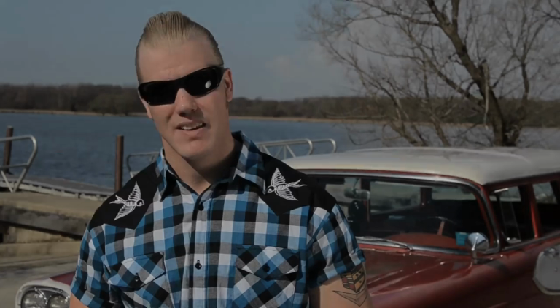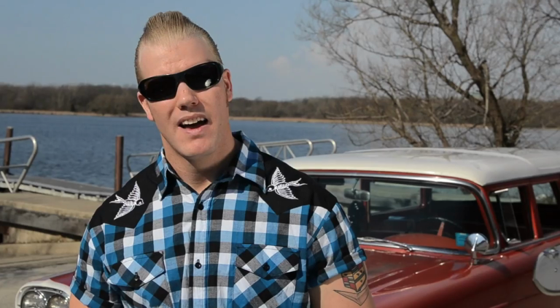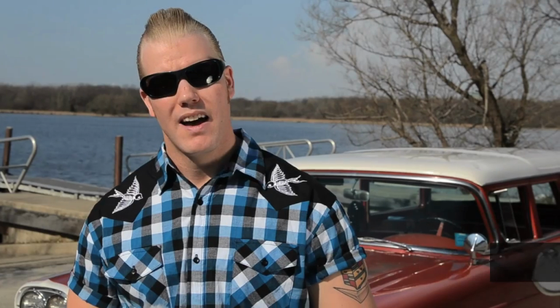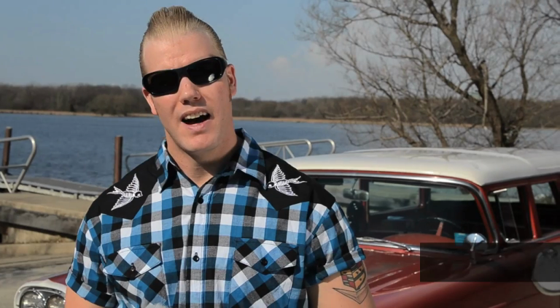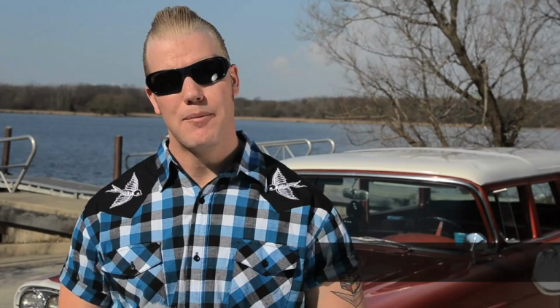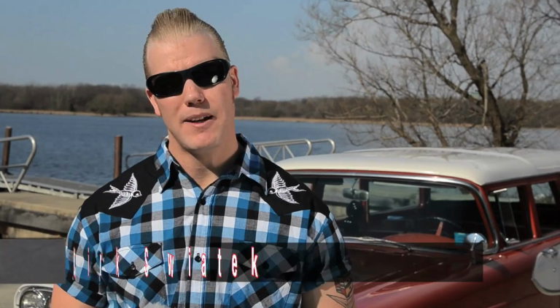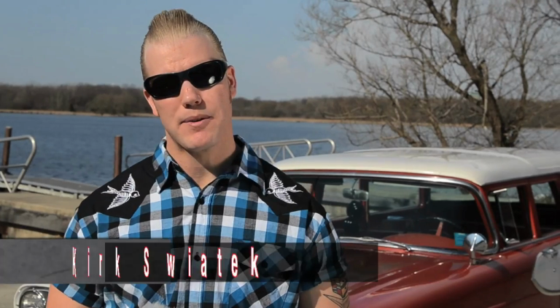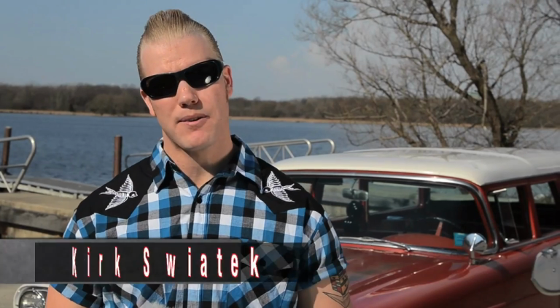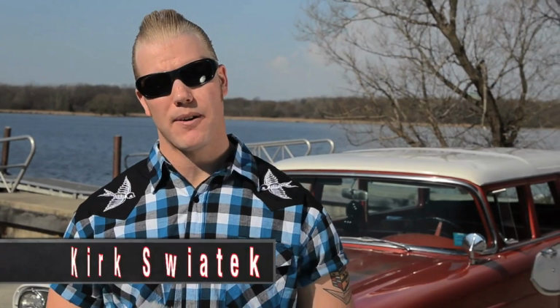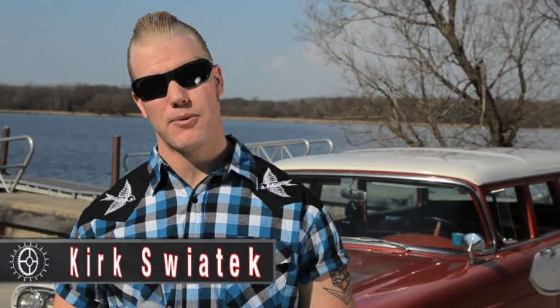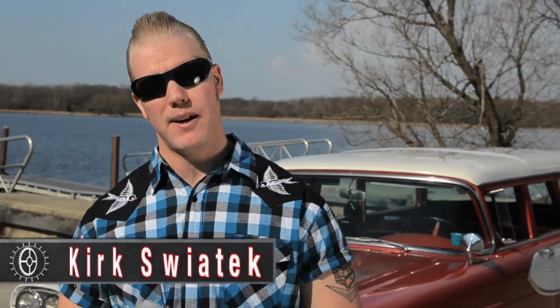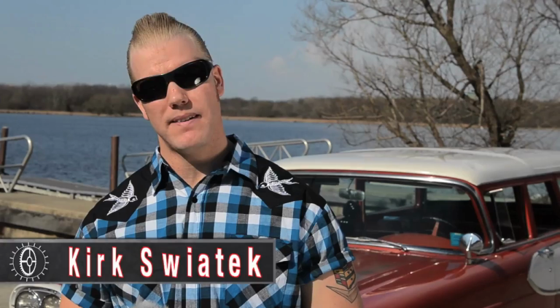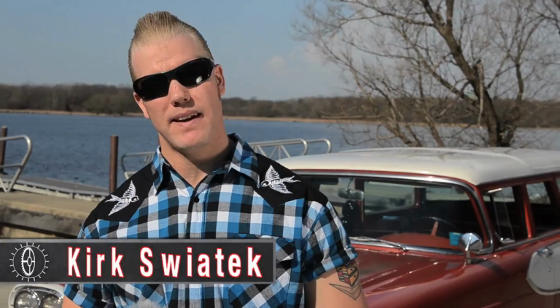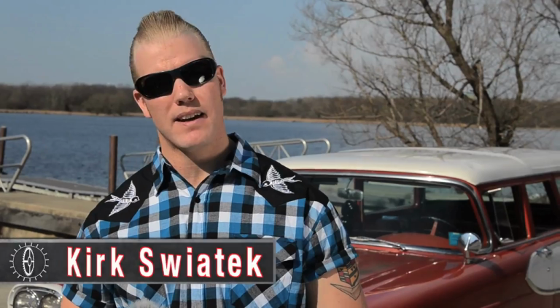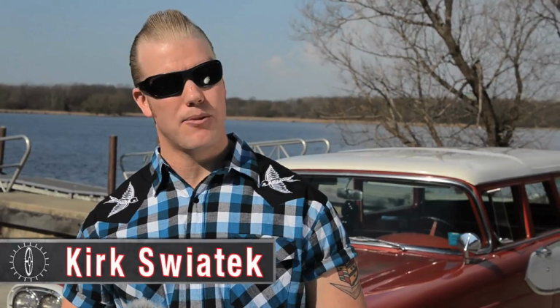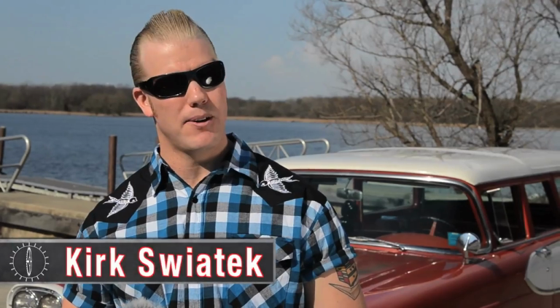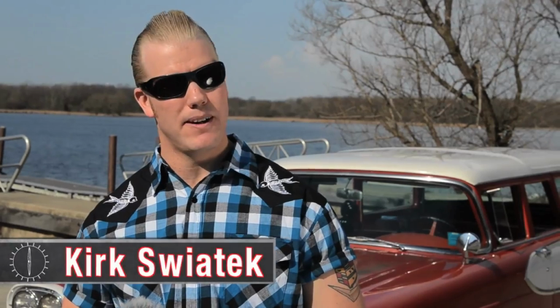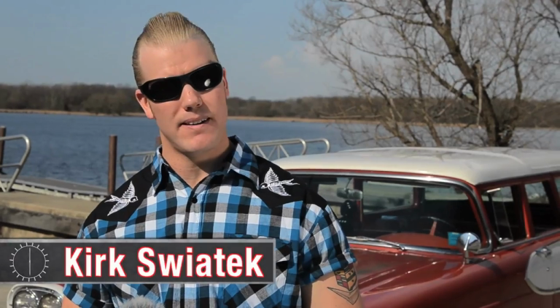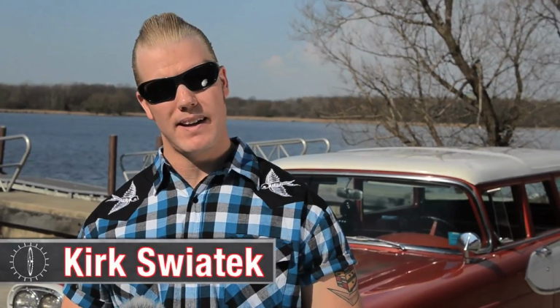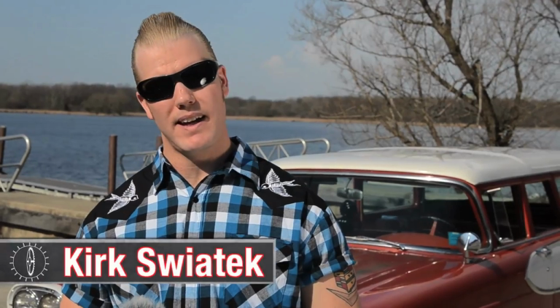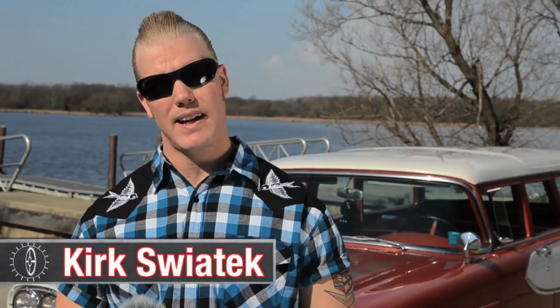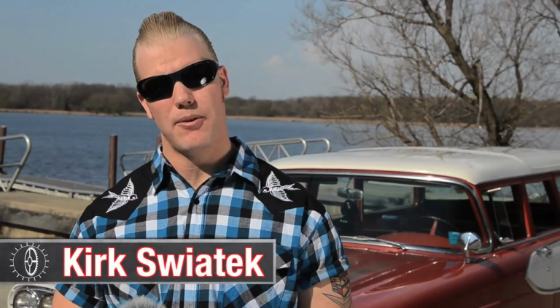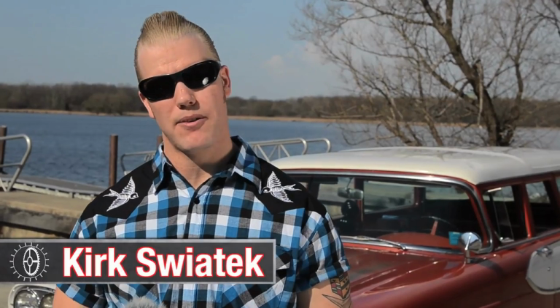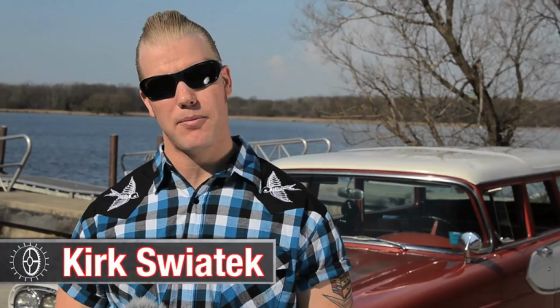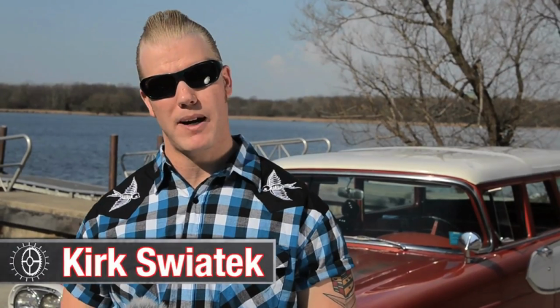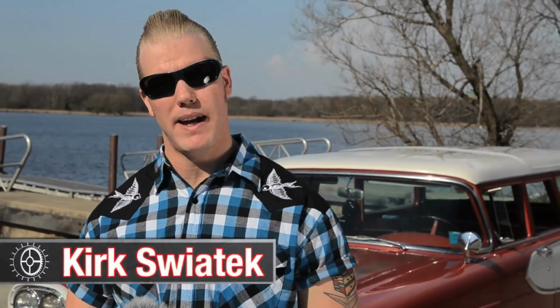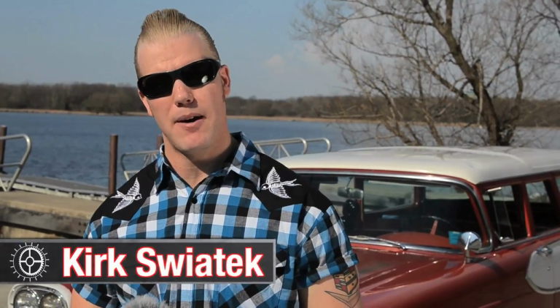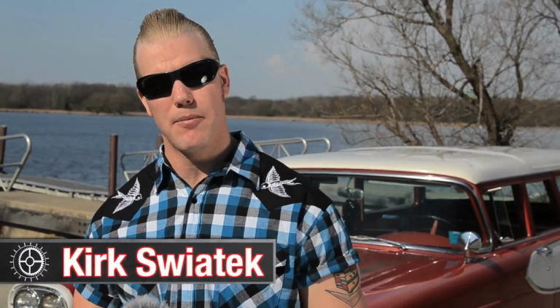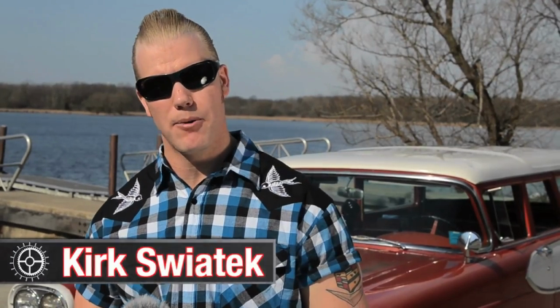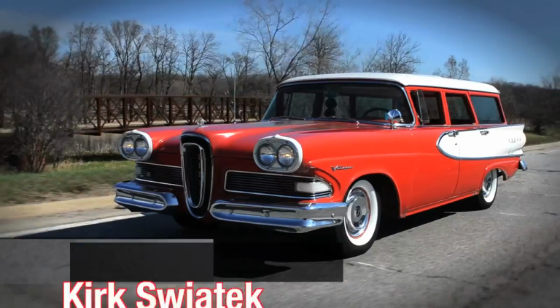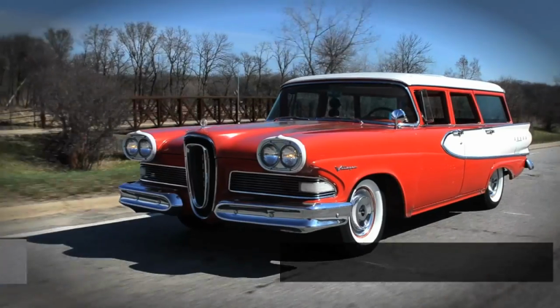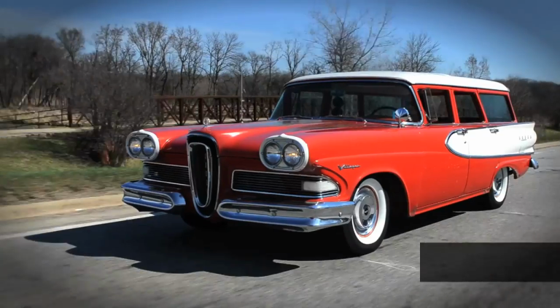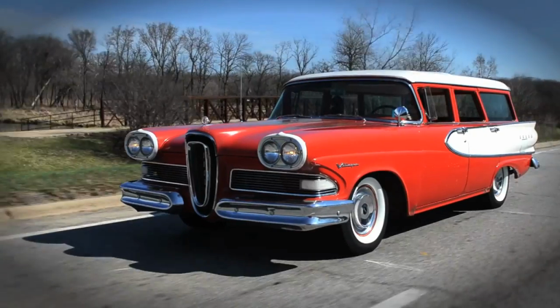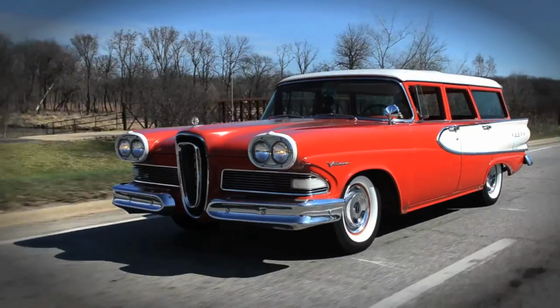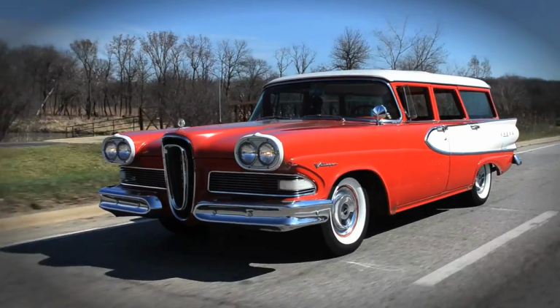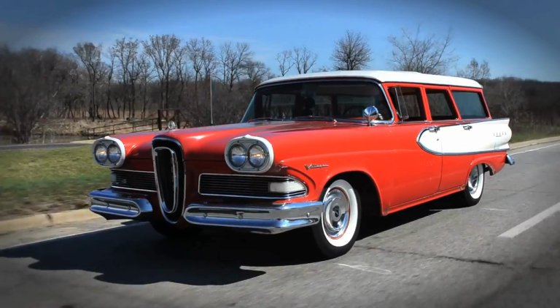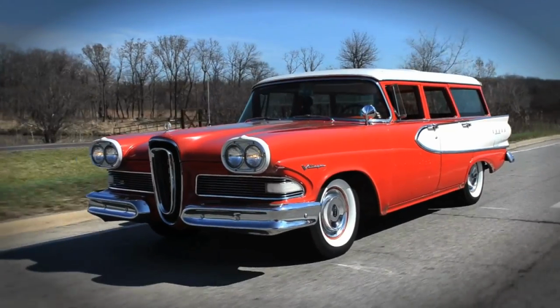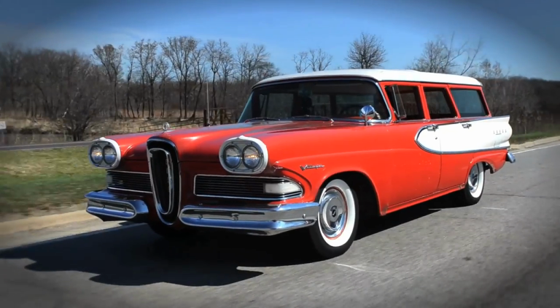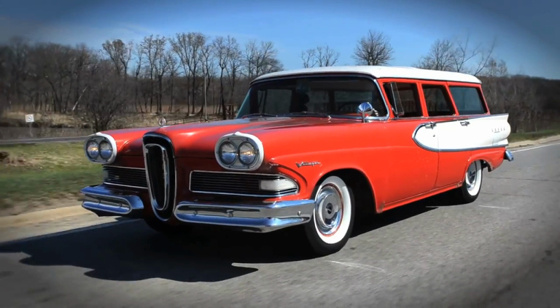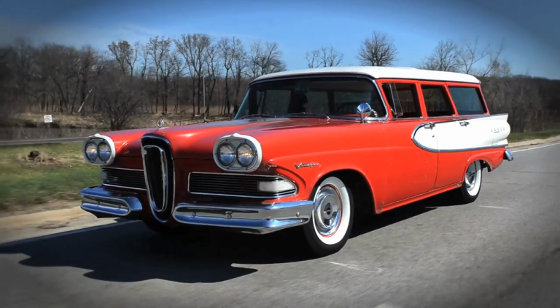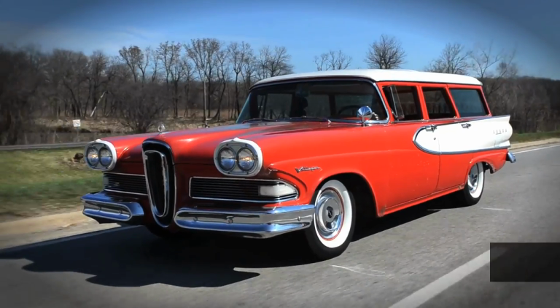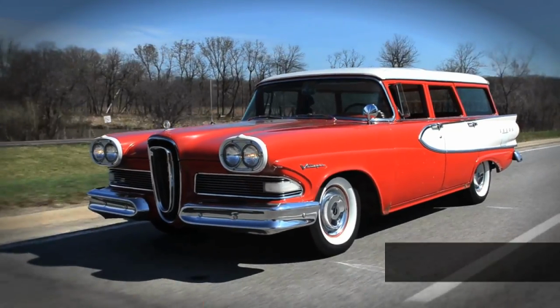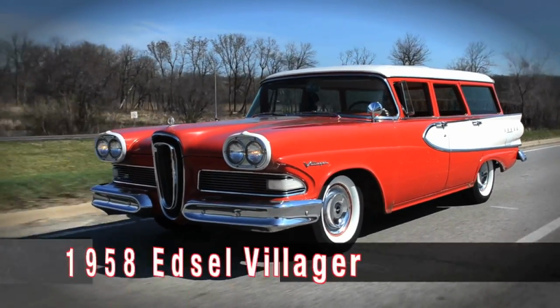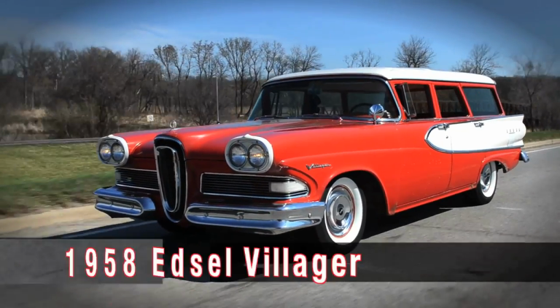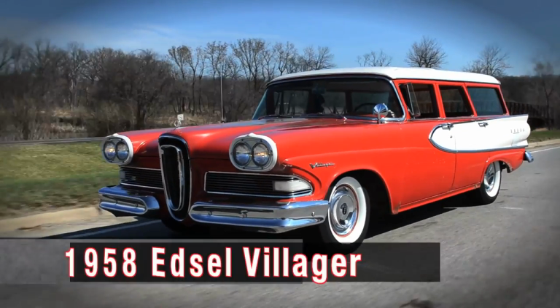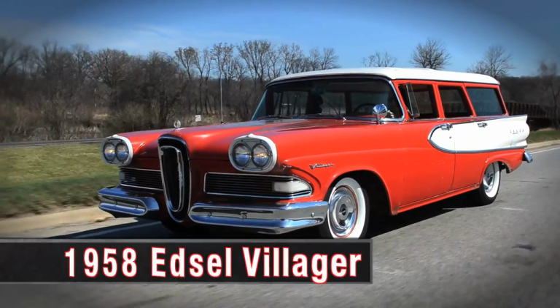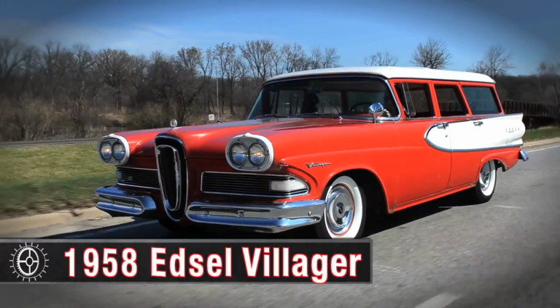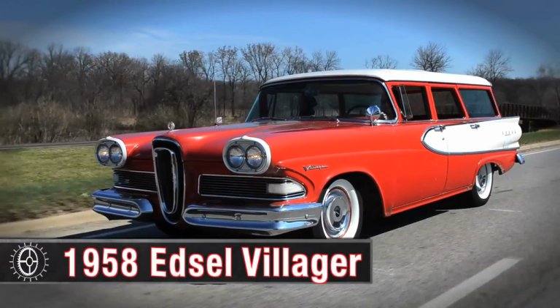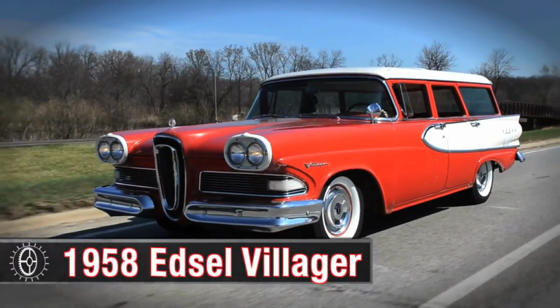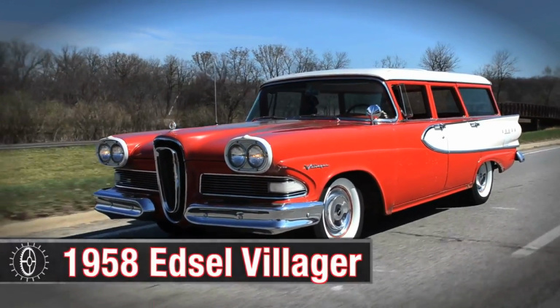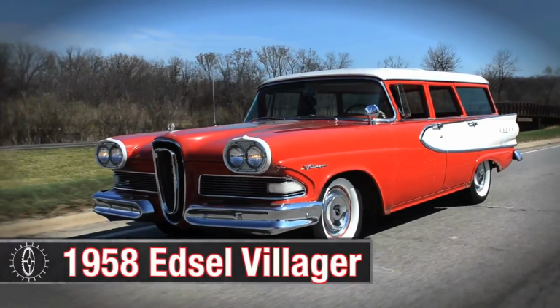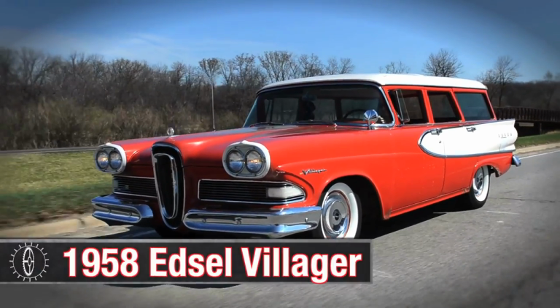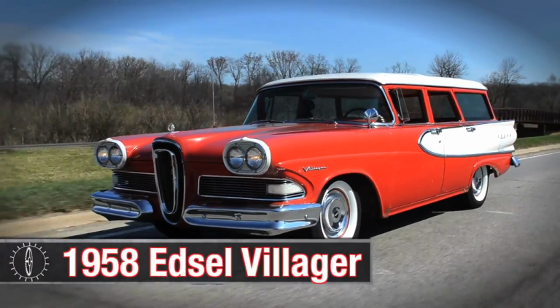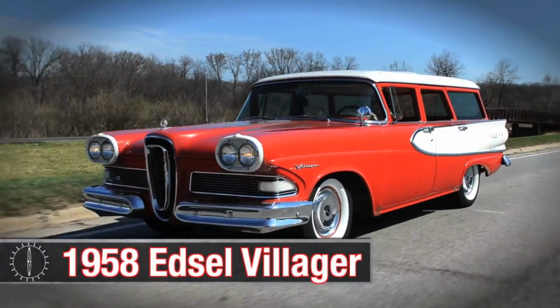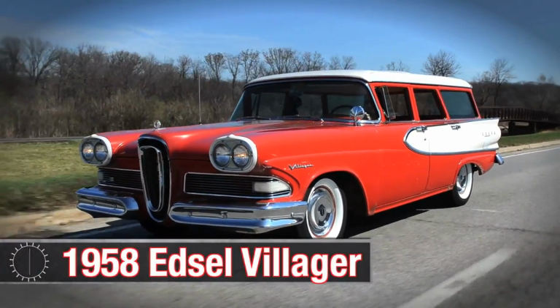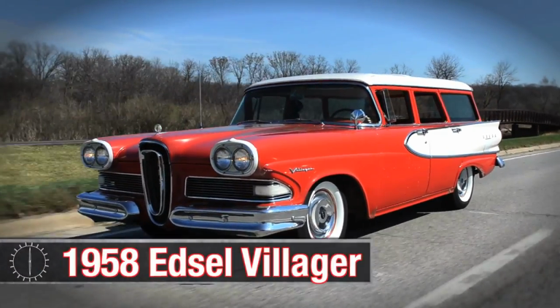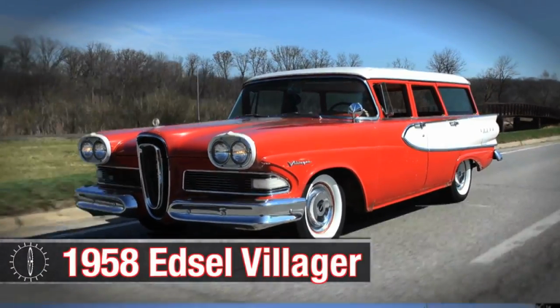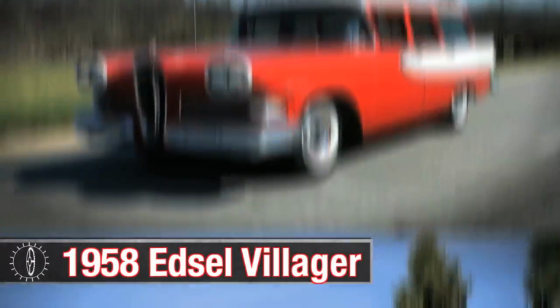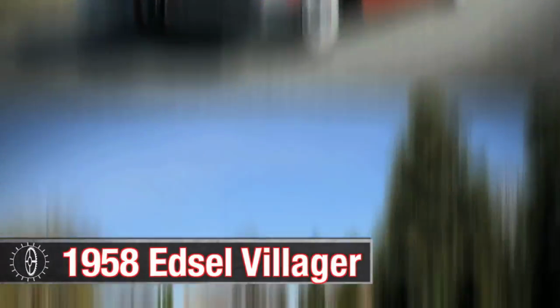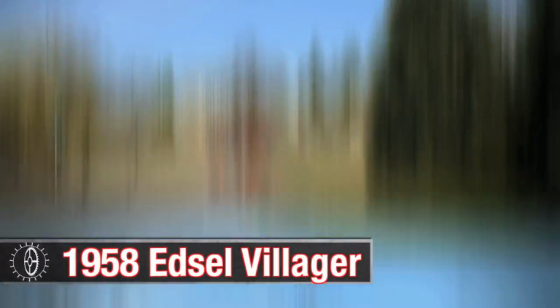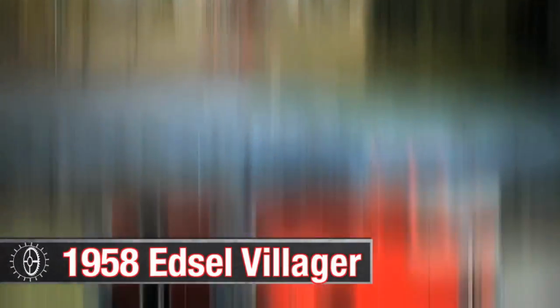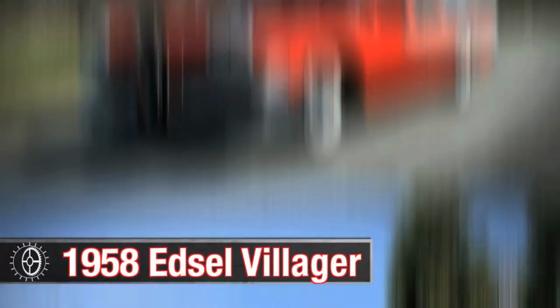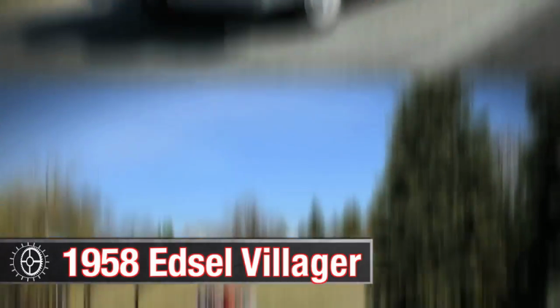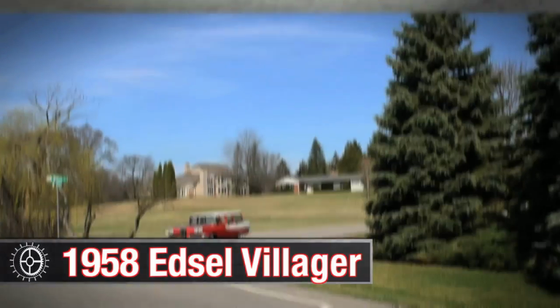Hi, my name is Kirk Swiatek and we're here today with my Ember Red and Snow White 1958 Edsel Villager Wagon.